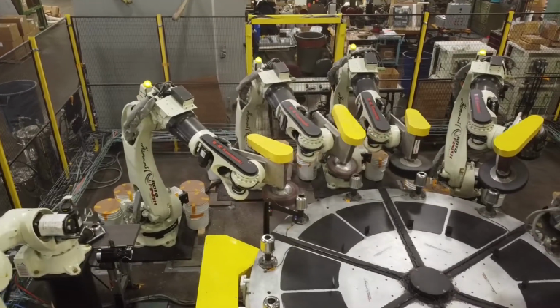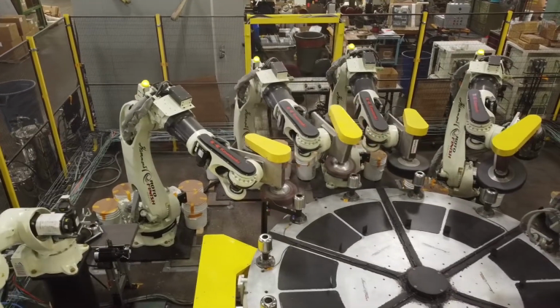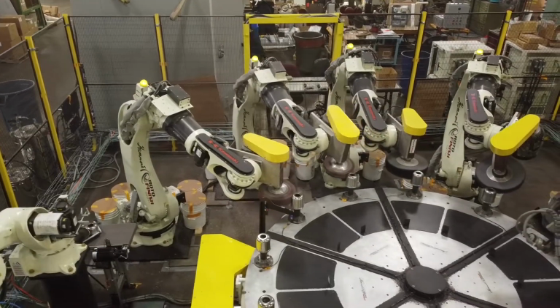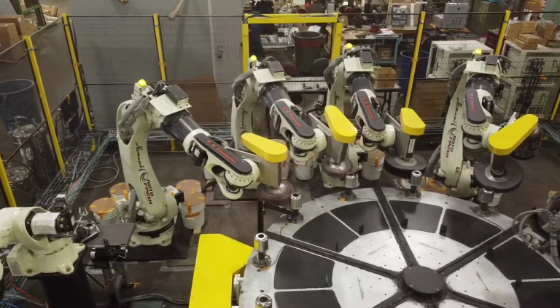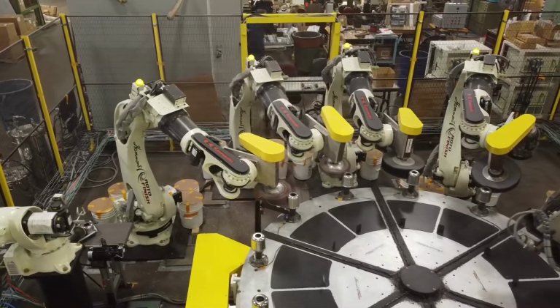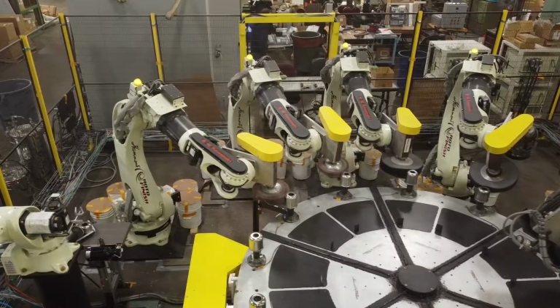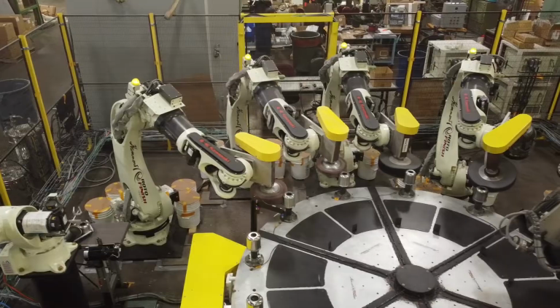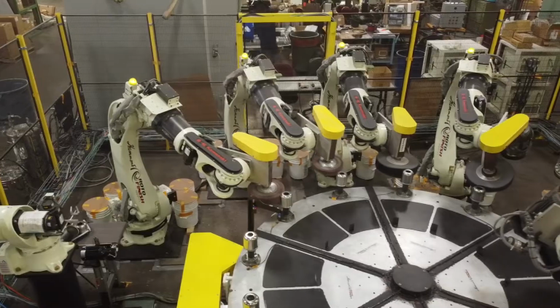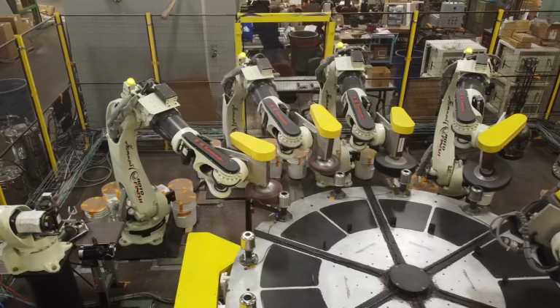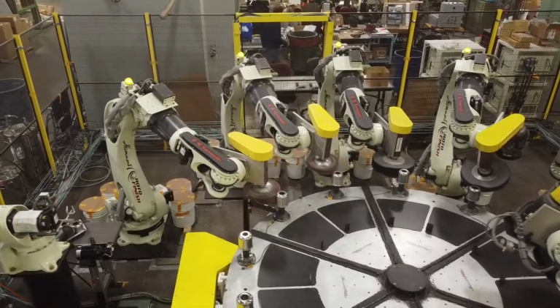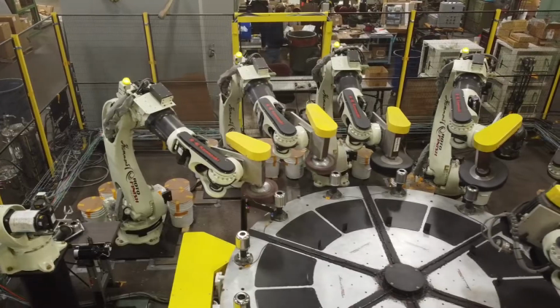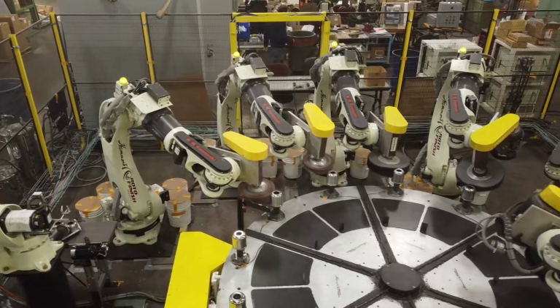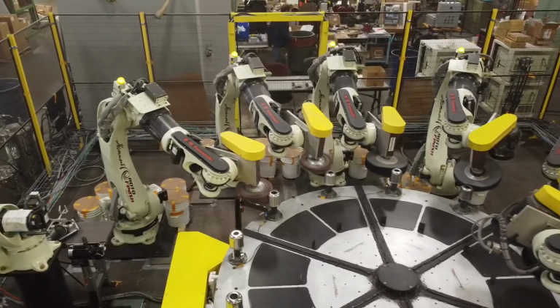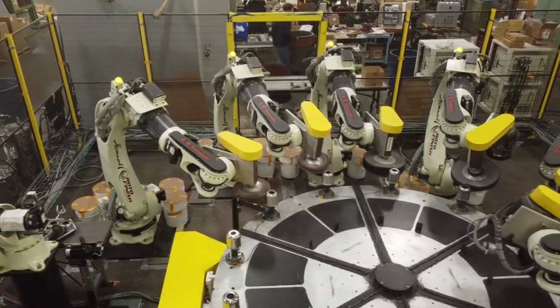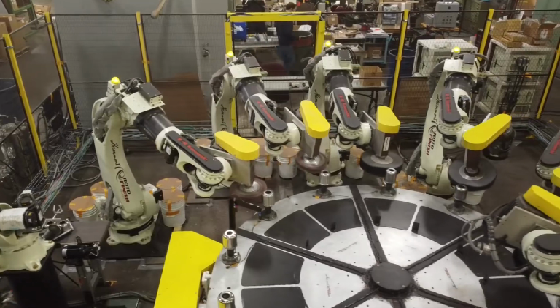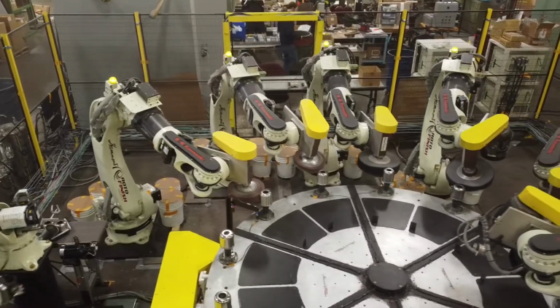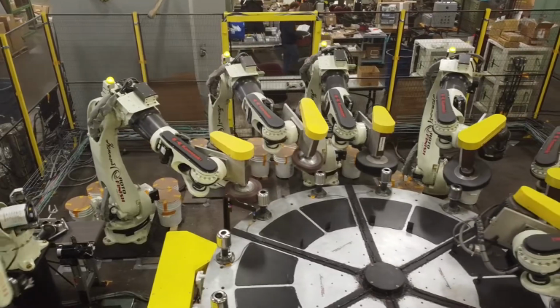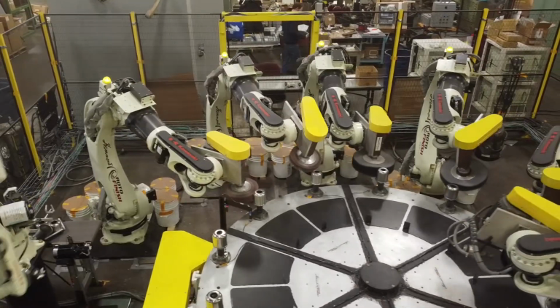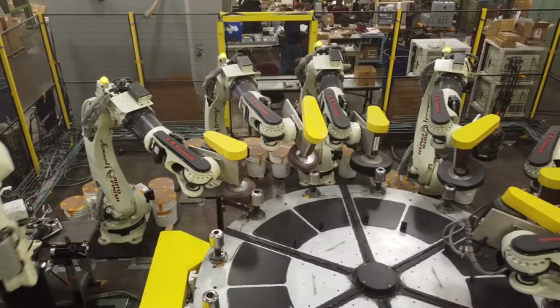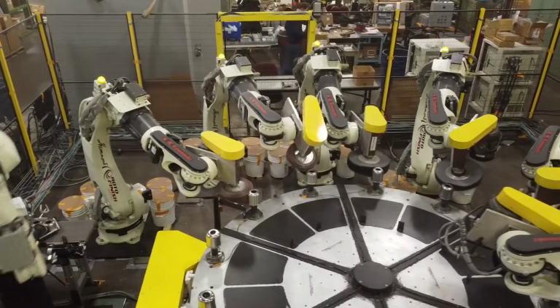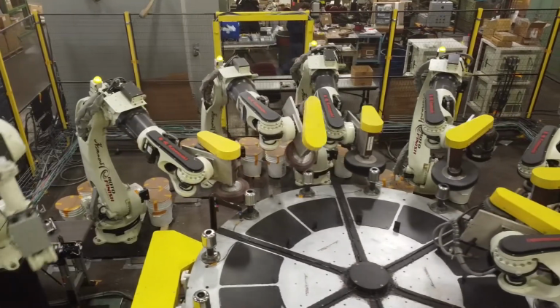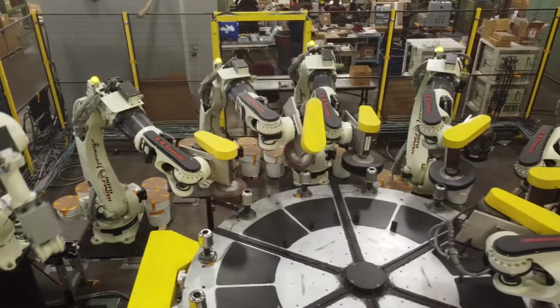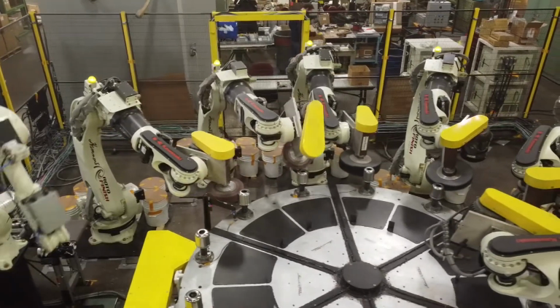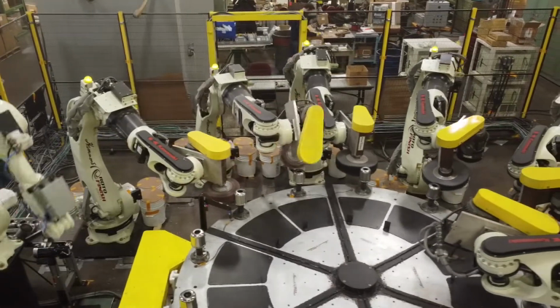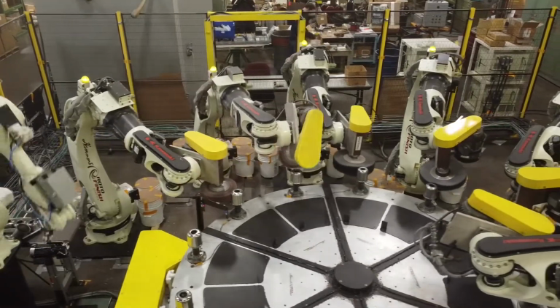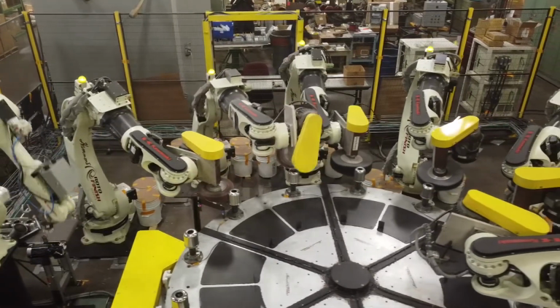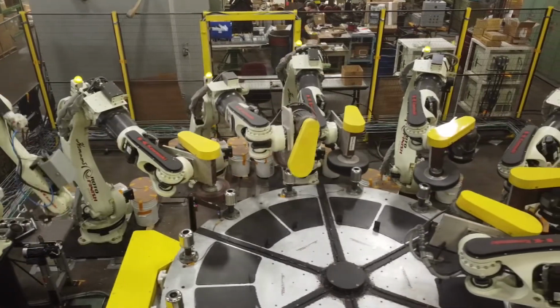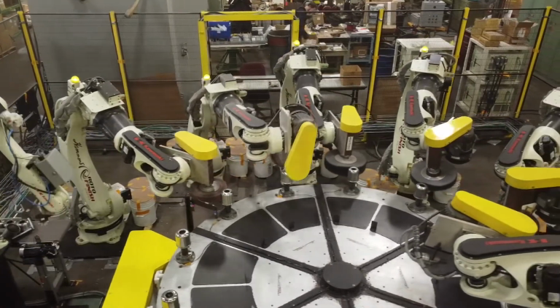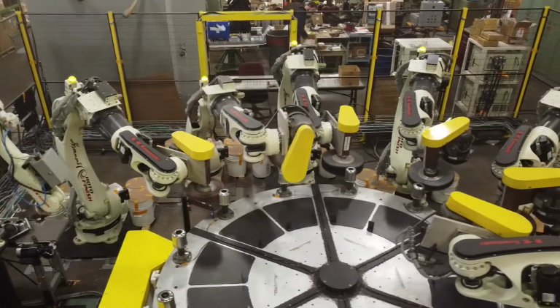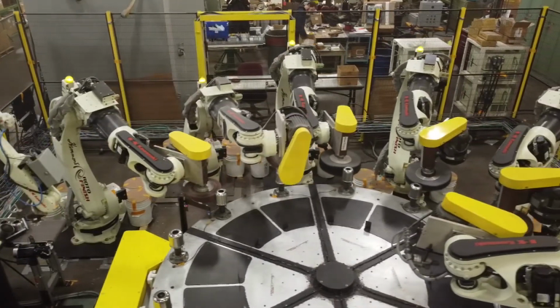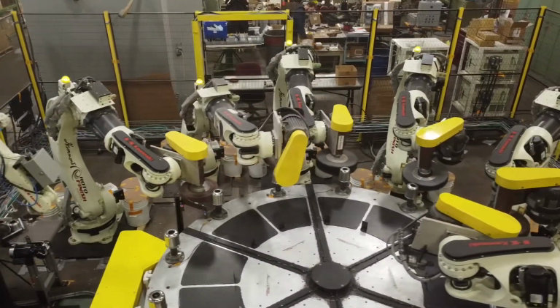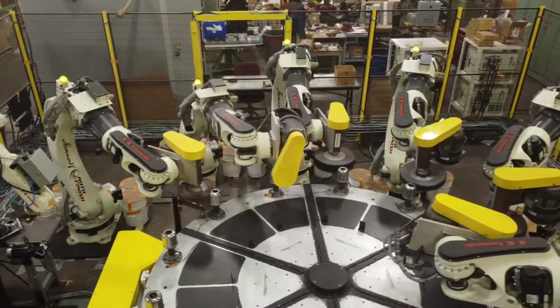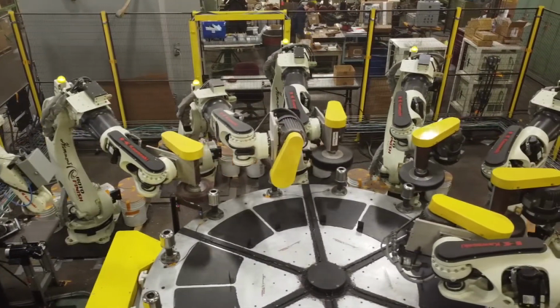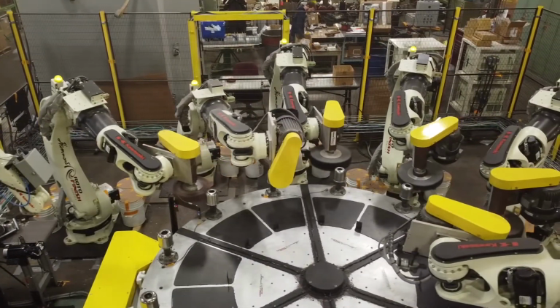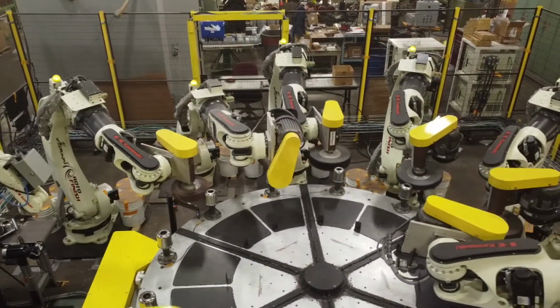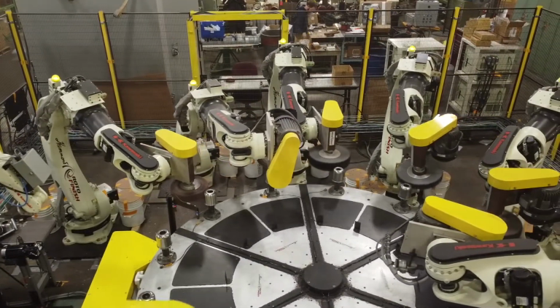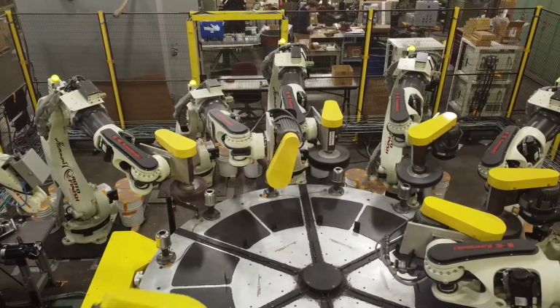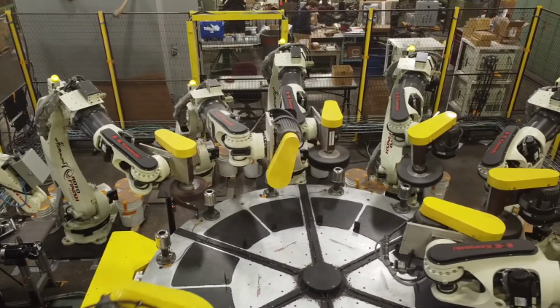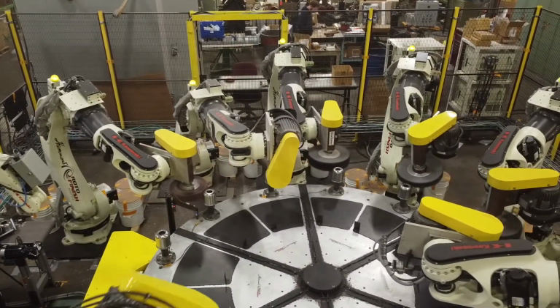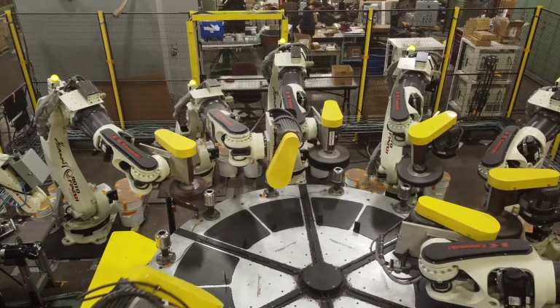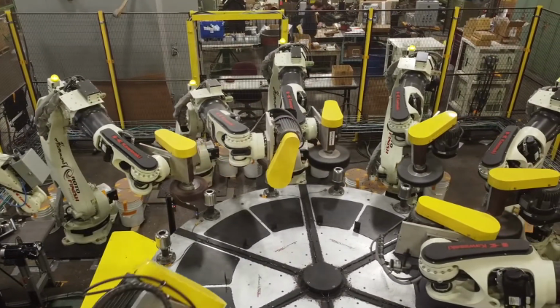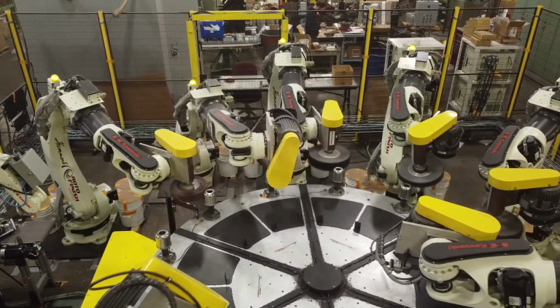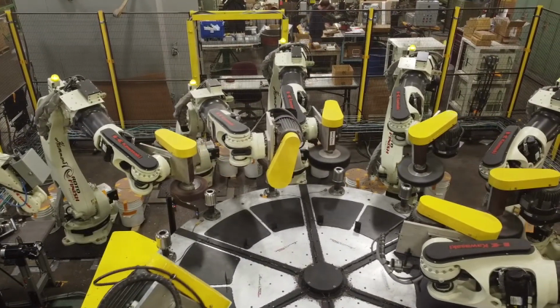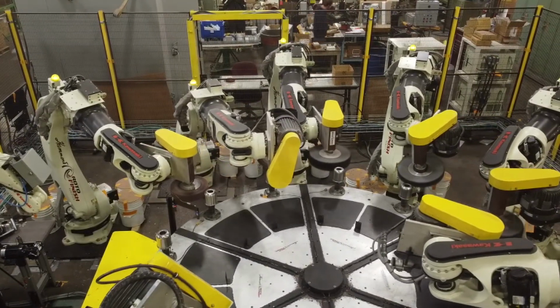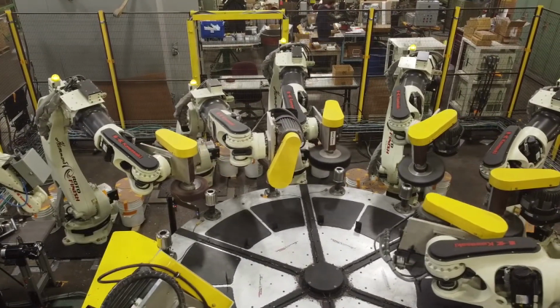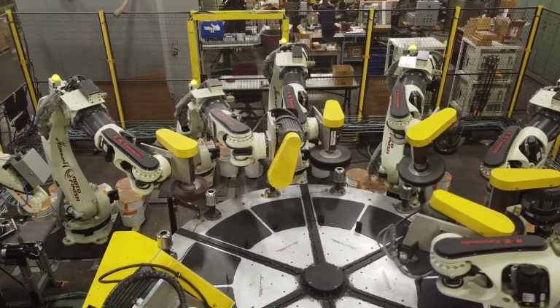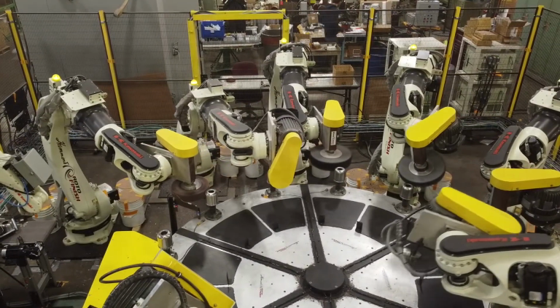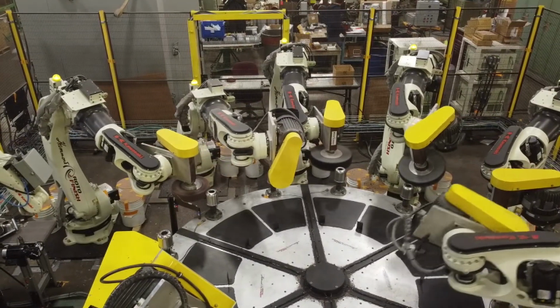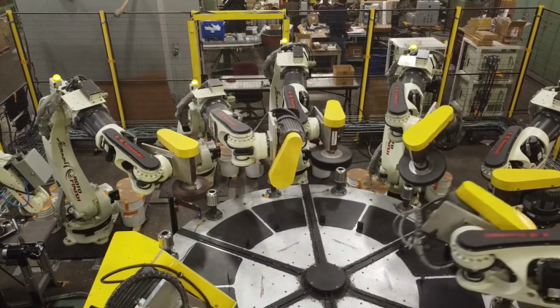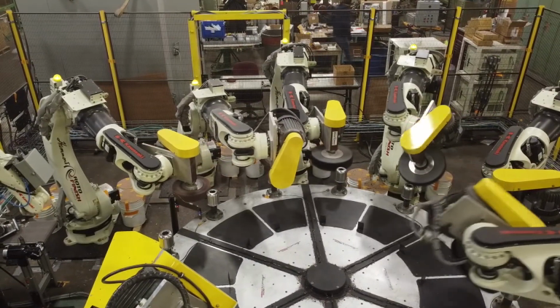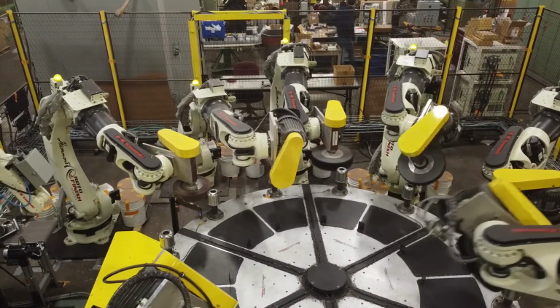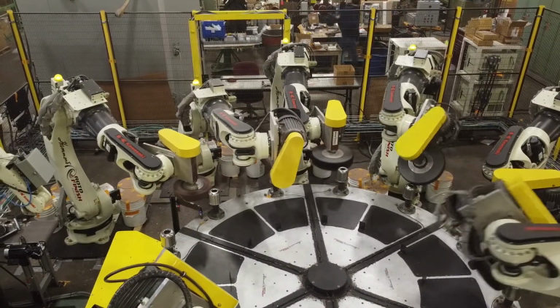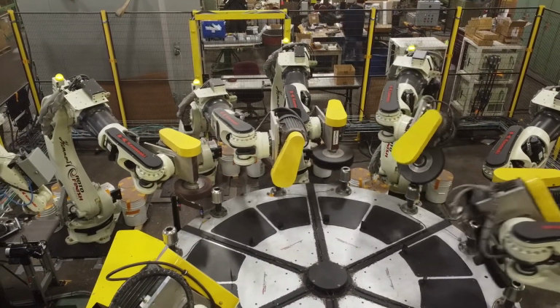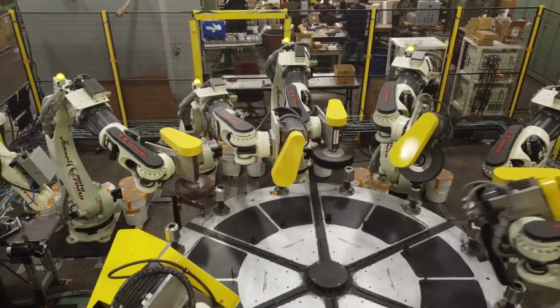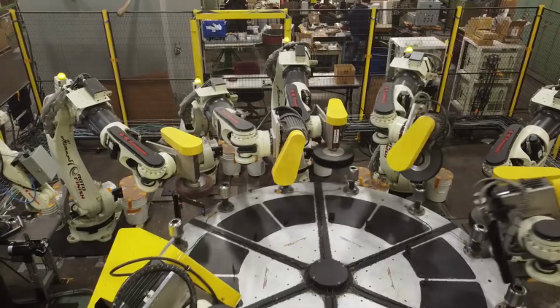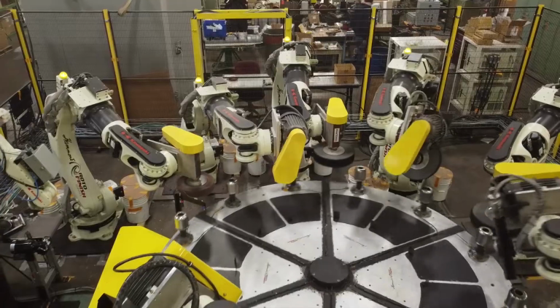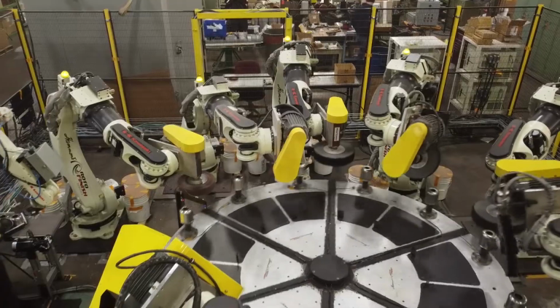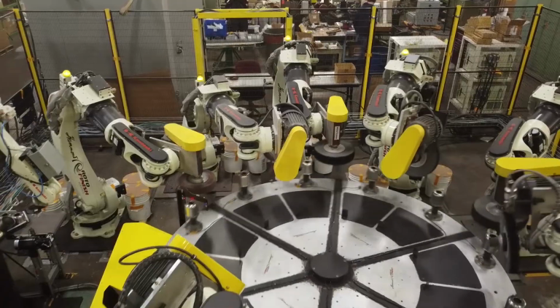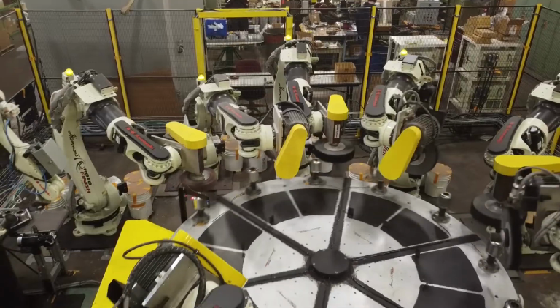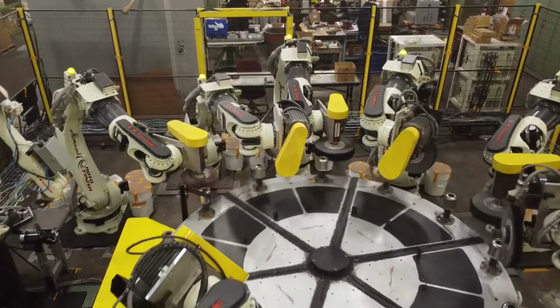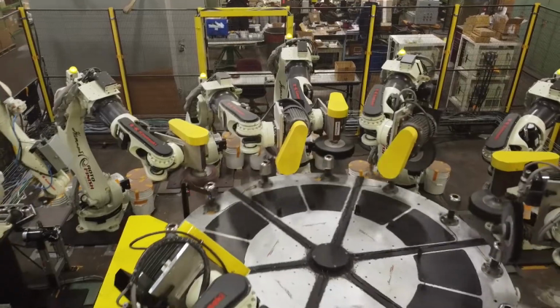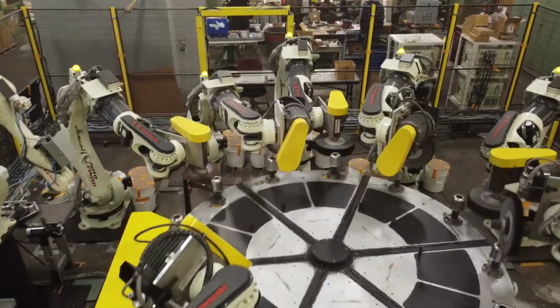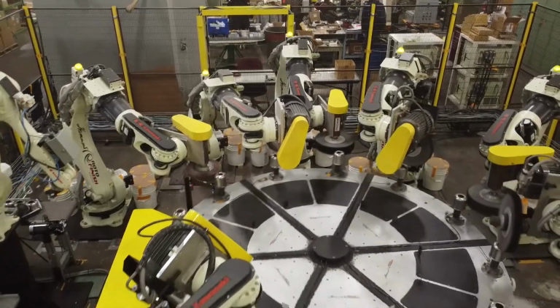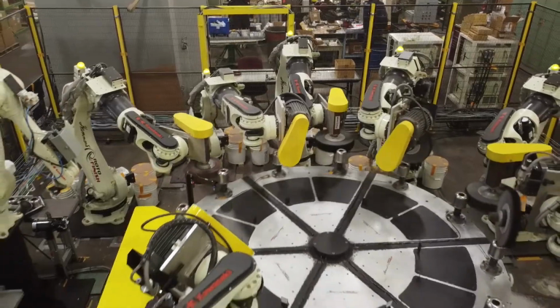The system's up and running in the customer's floor. It's been there for a while and it's been producing parts just as they asked.